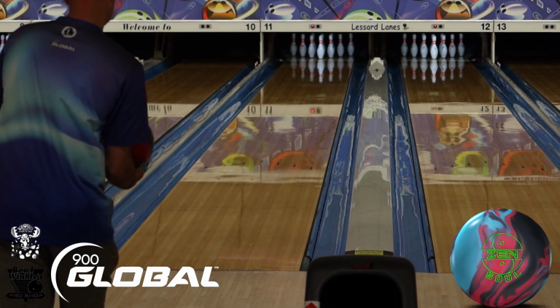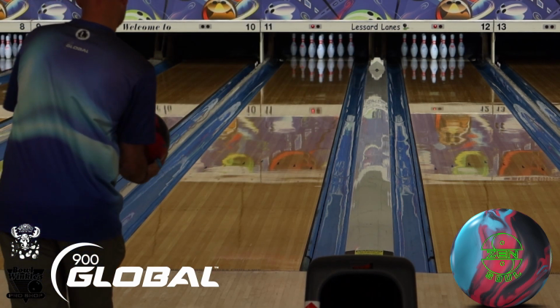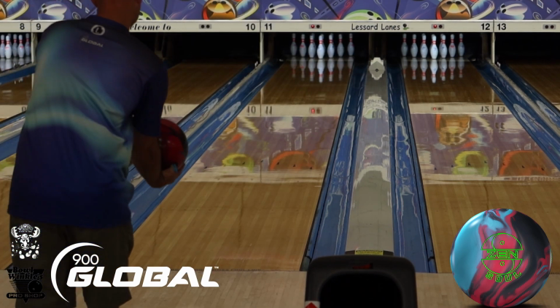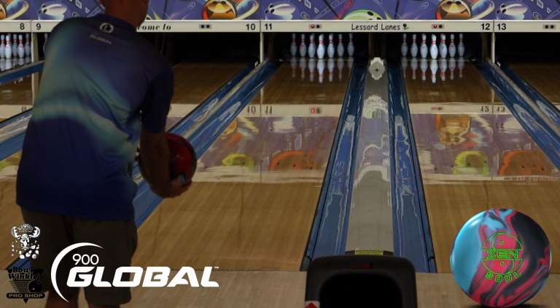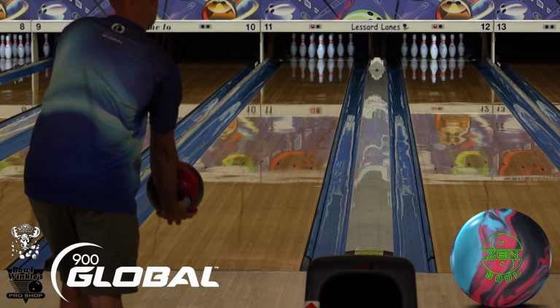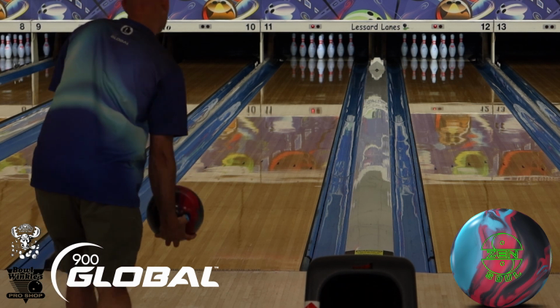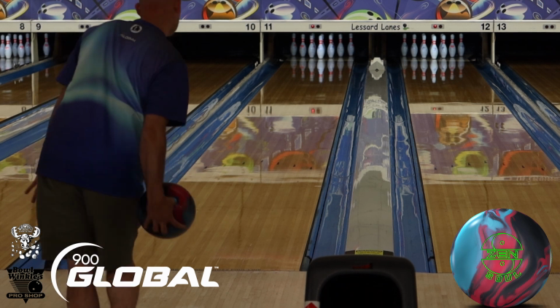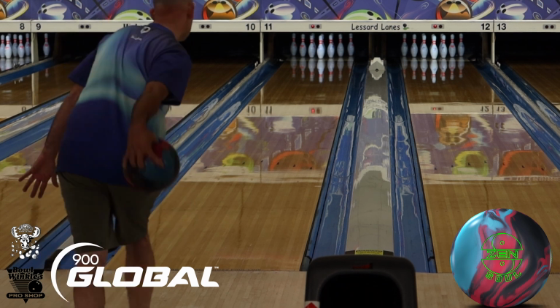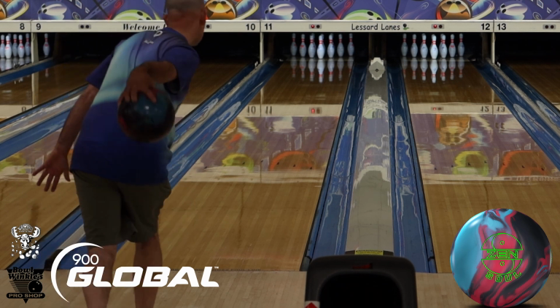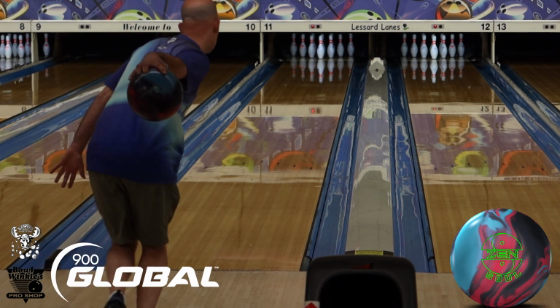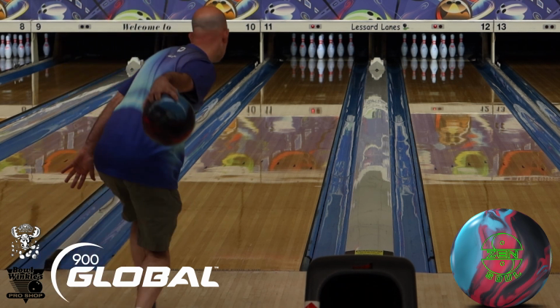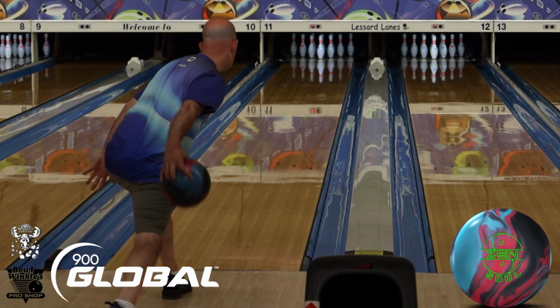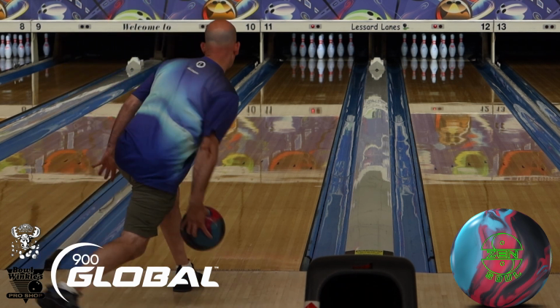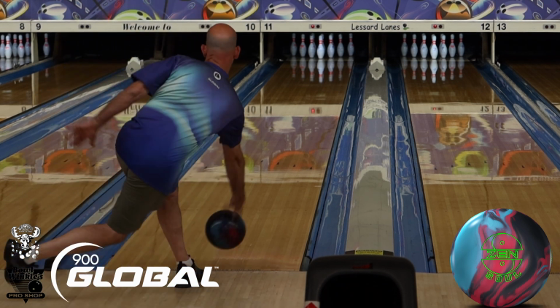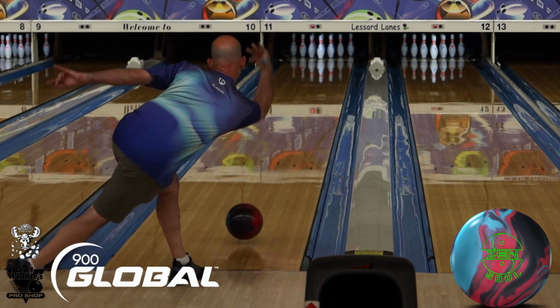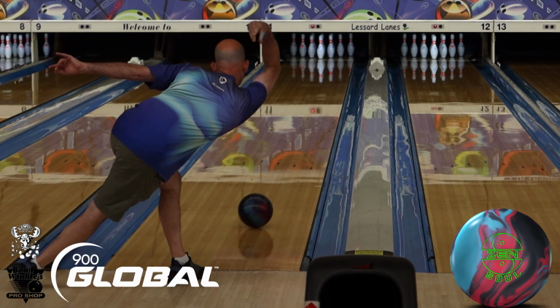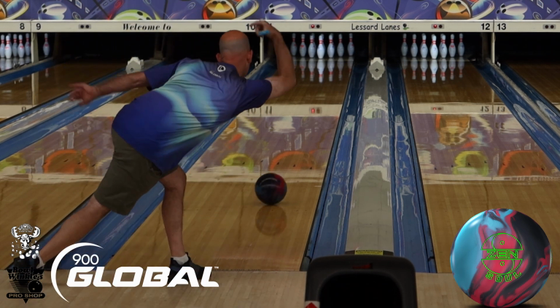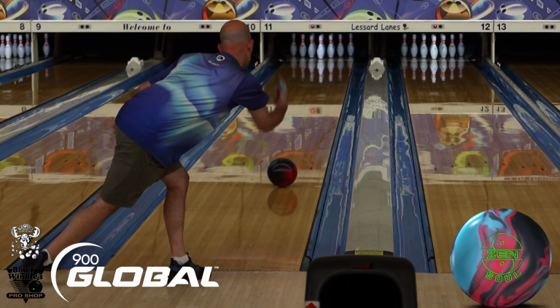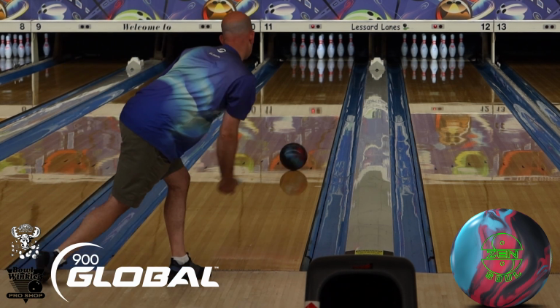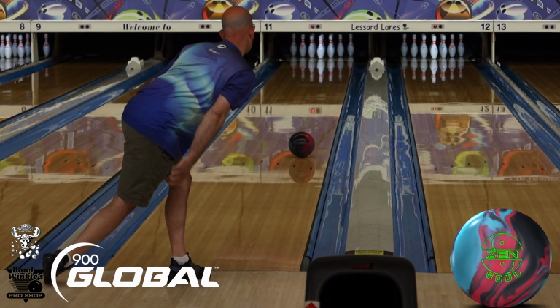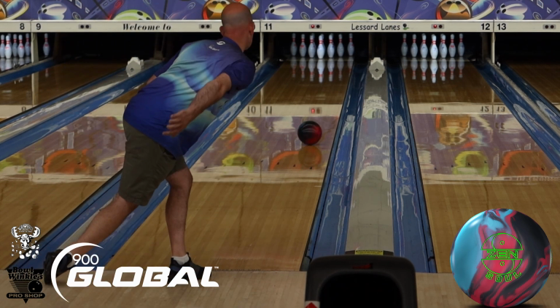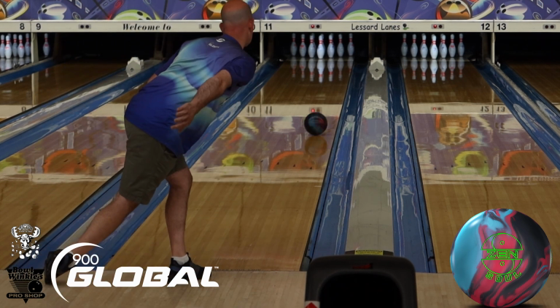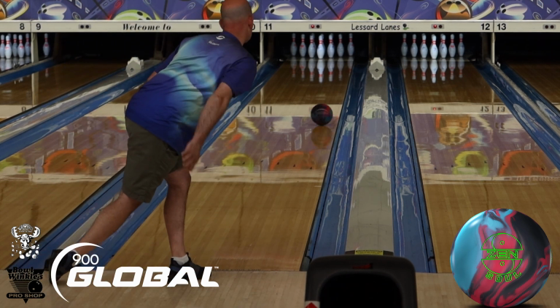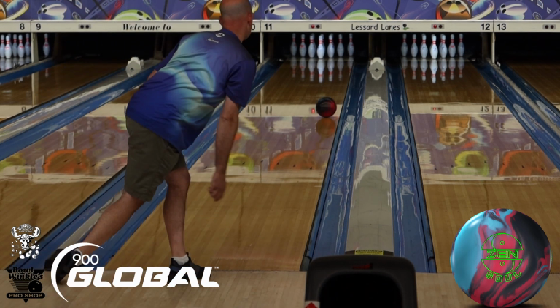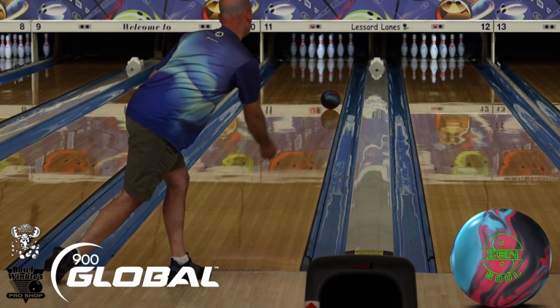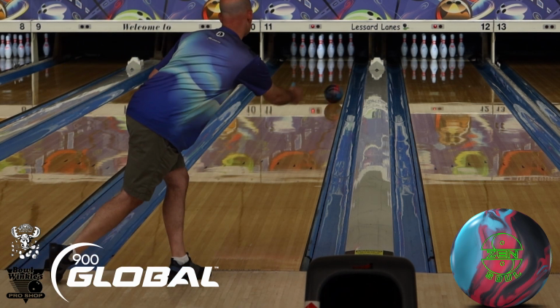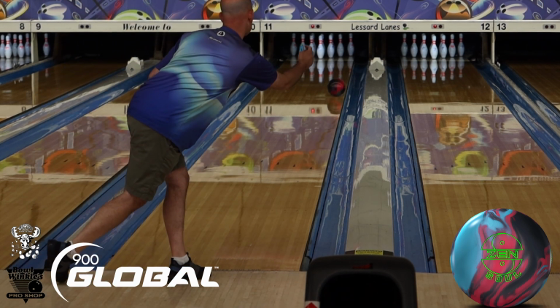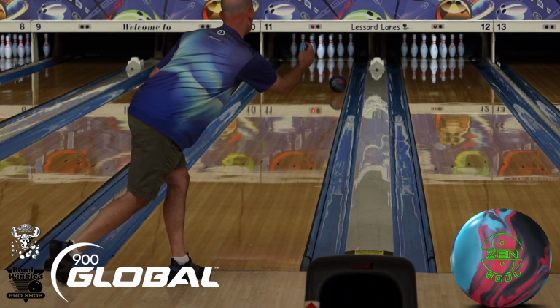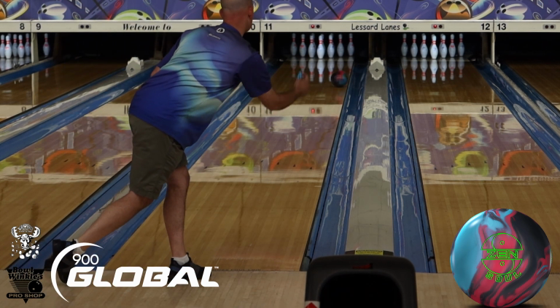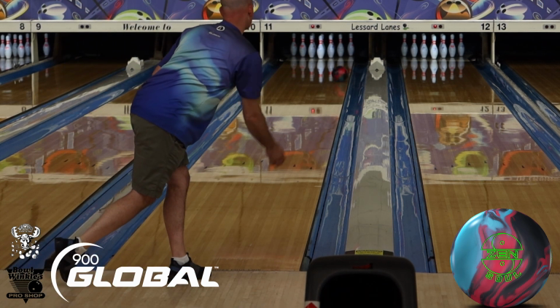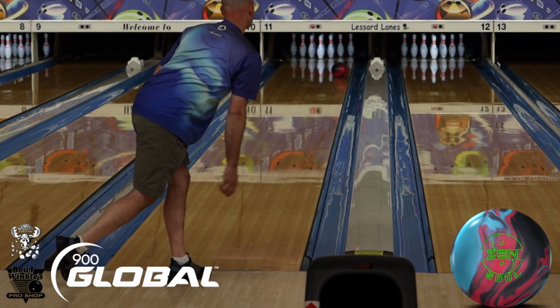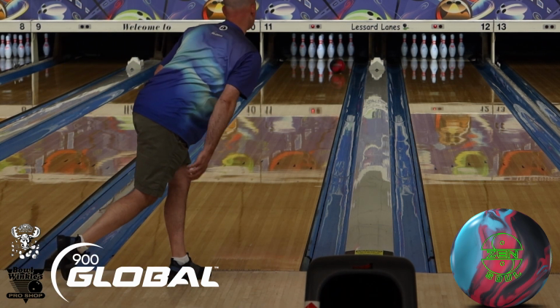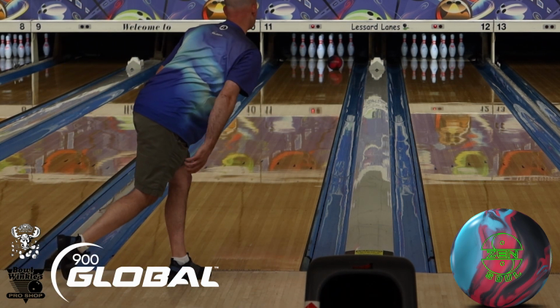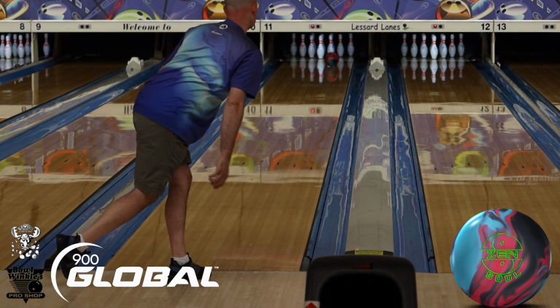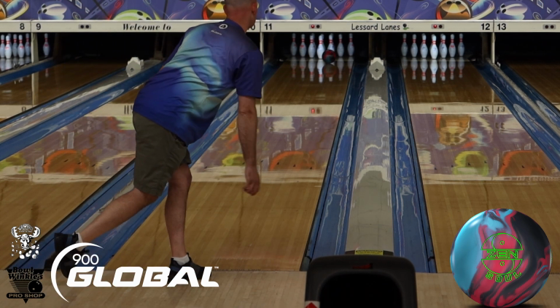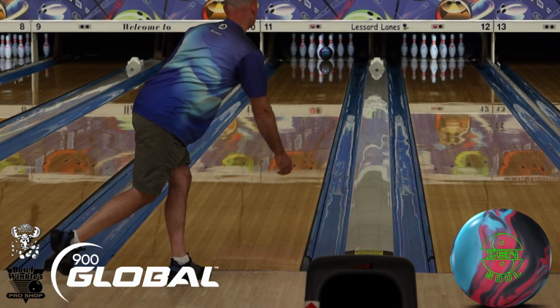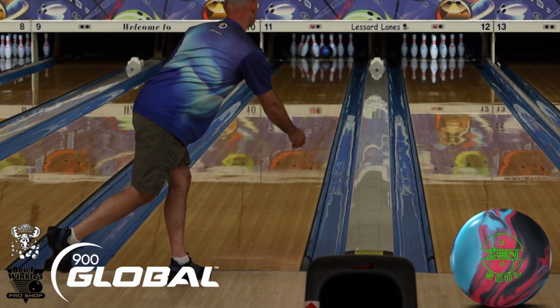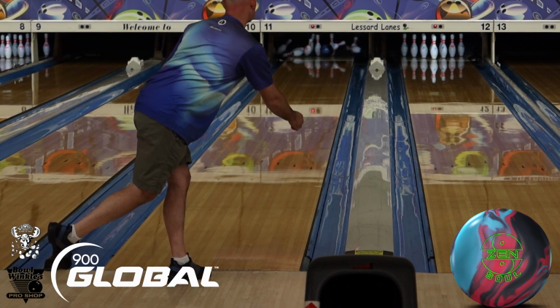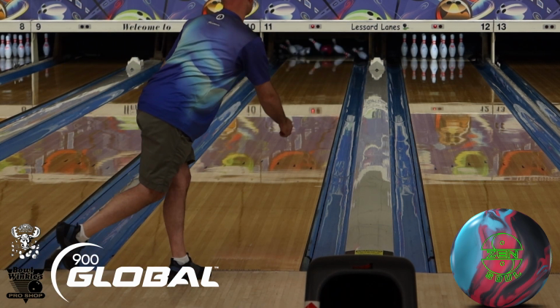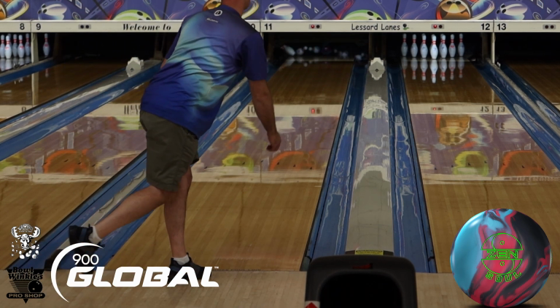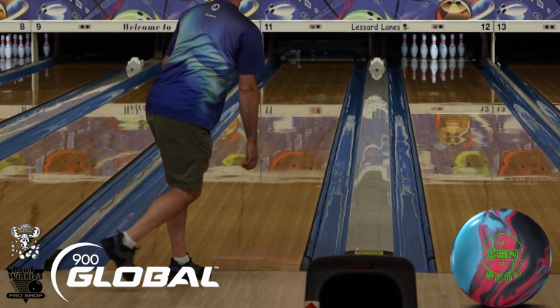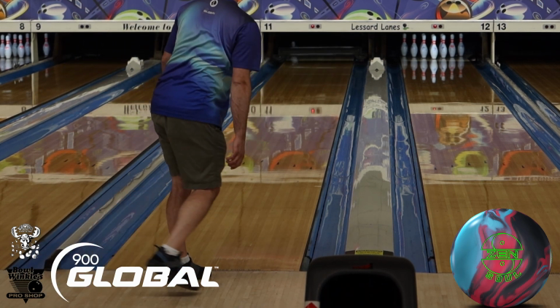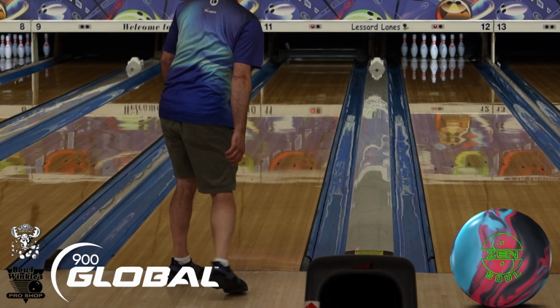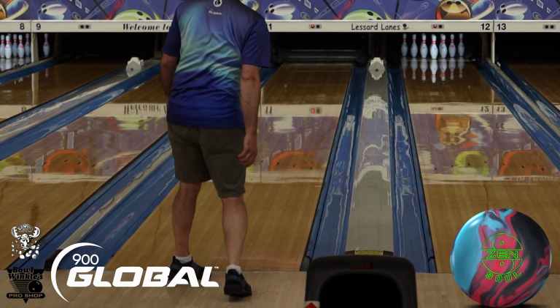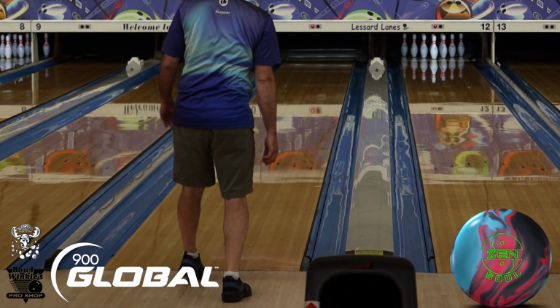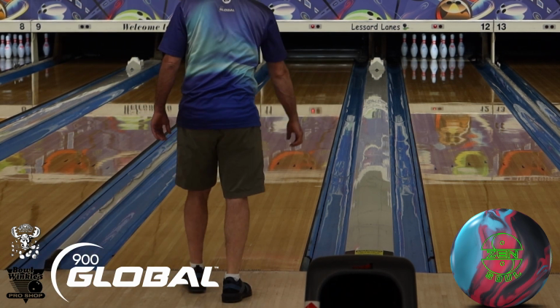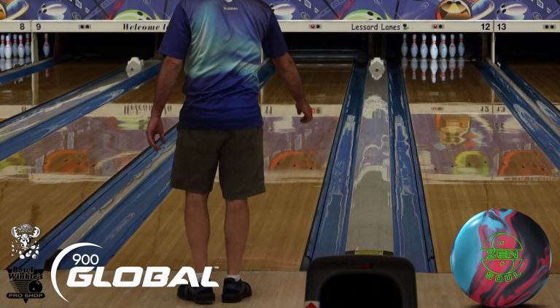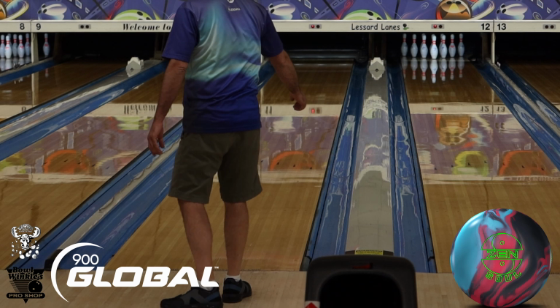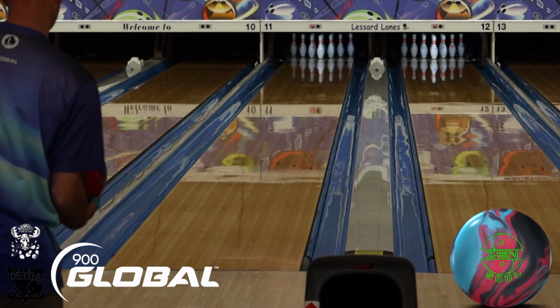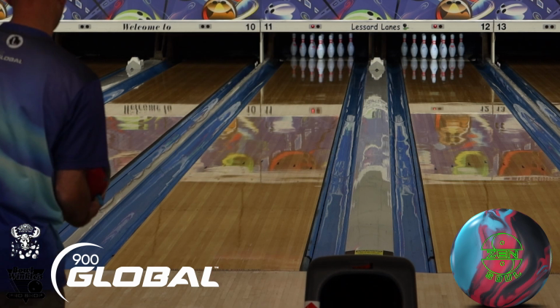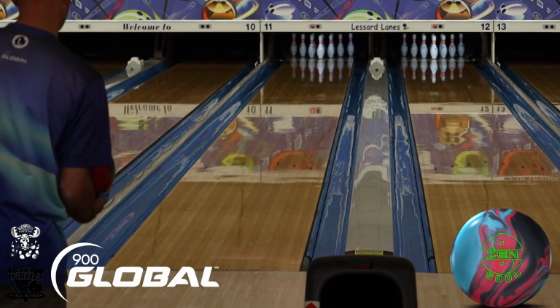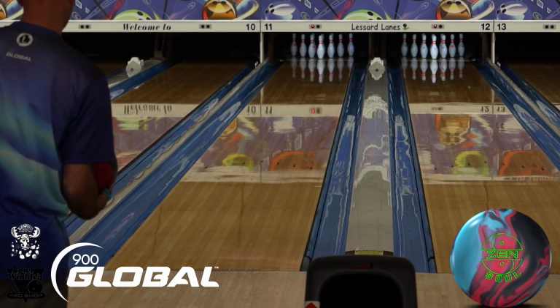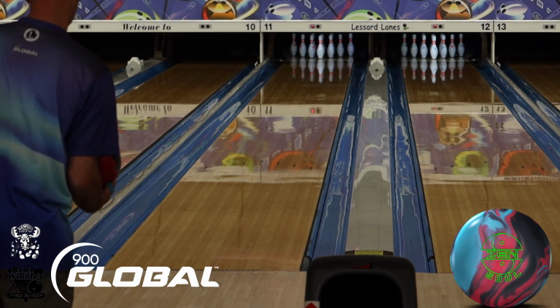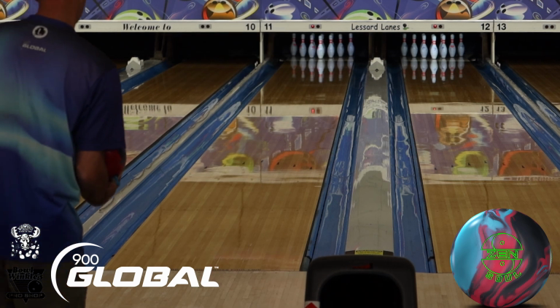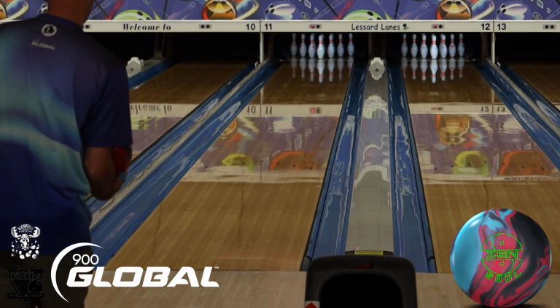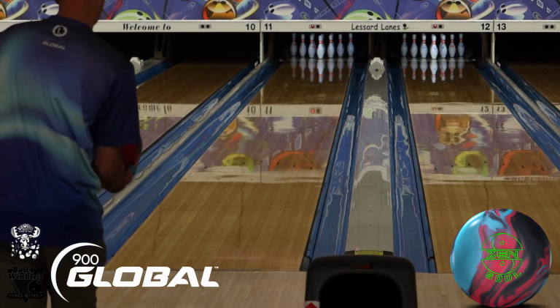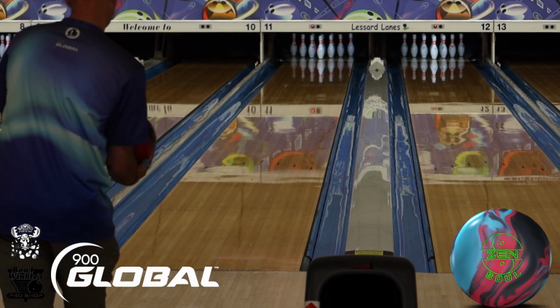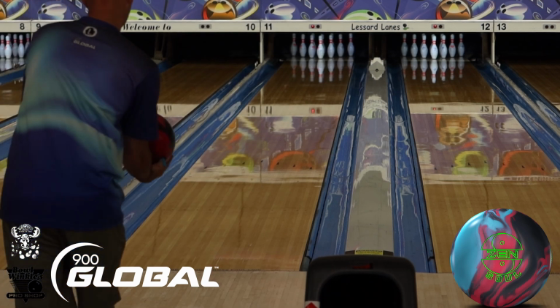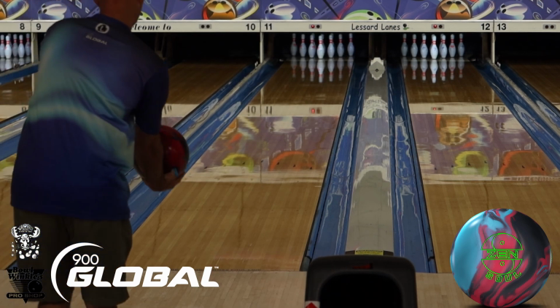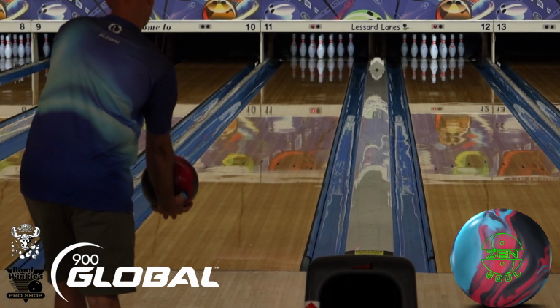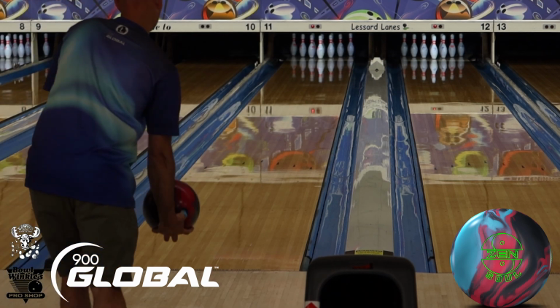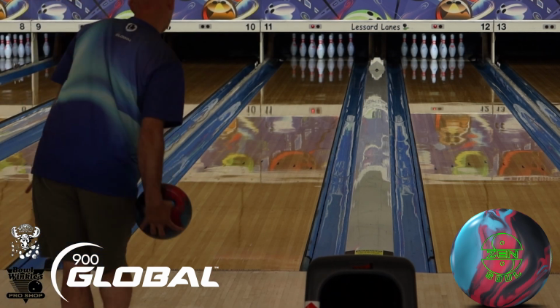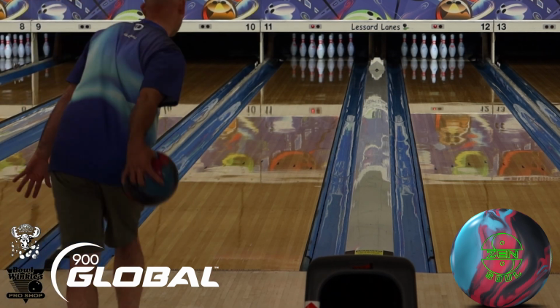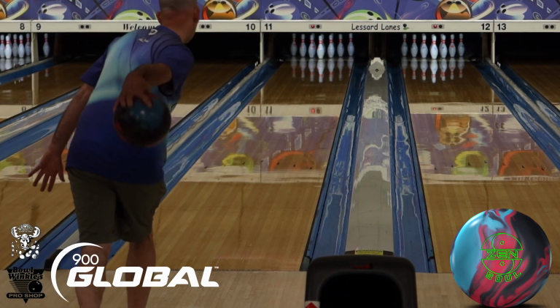Hey, what's up guys. As always, check out Bullwuncles Pro Shop and Apple Valley Bowl in Plantsville, Connecticut. Today we got Jason Ray throwing the Zen Soul.